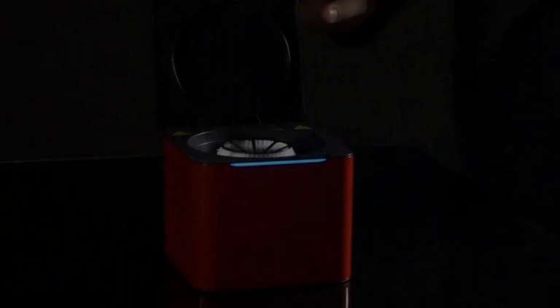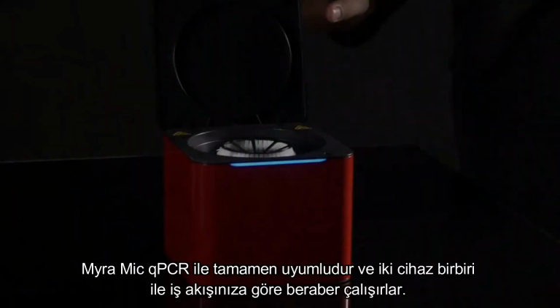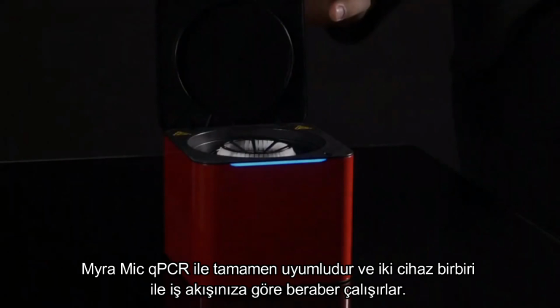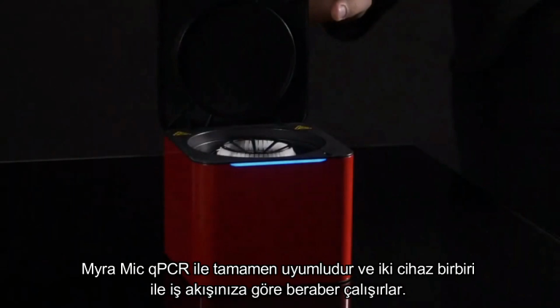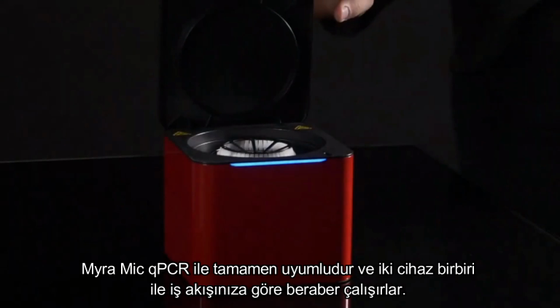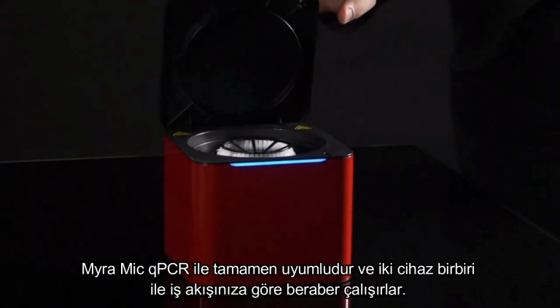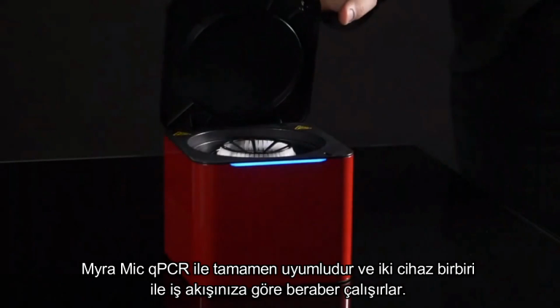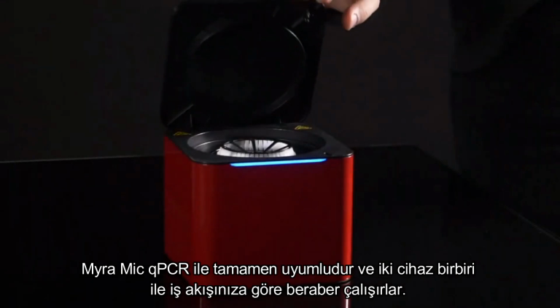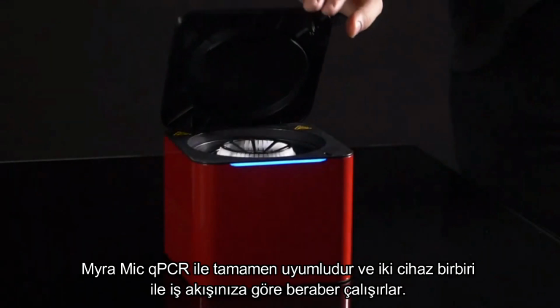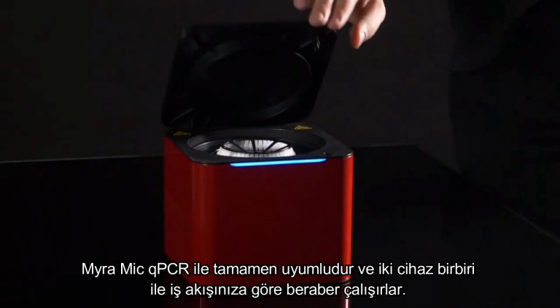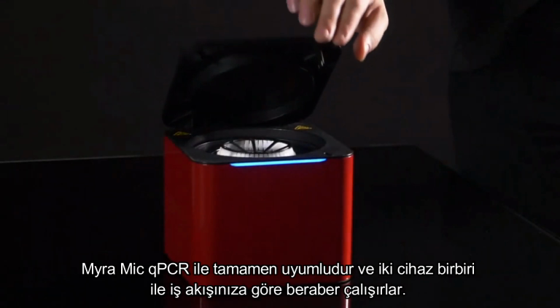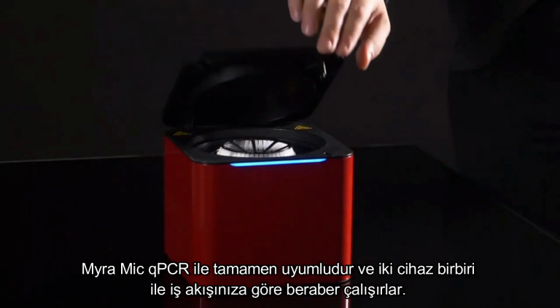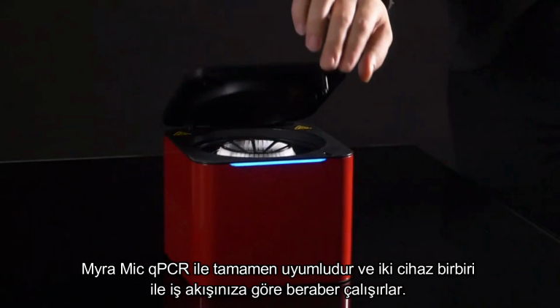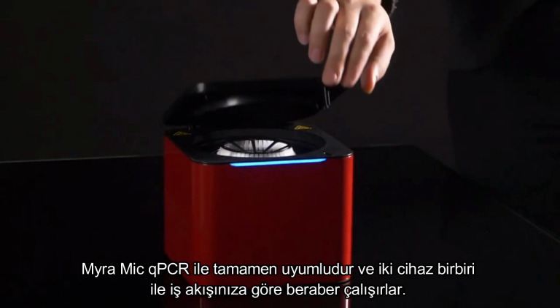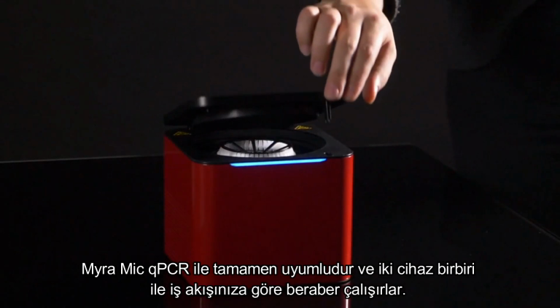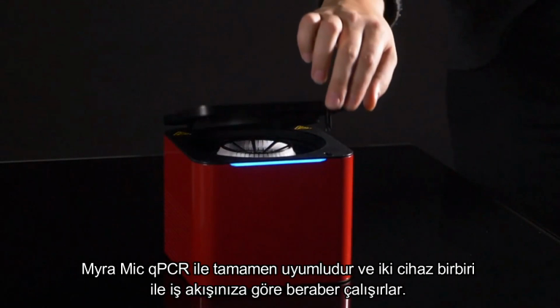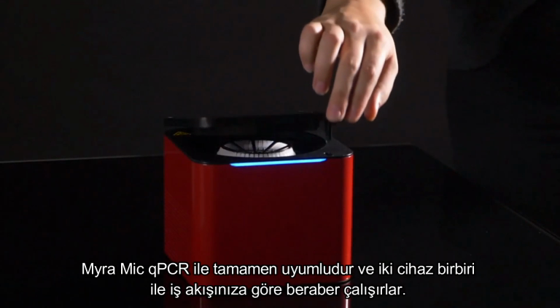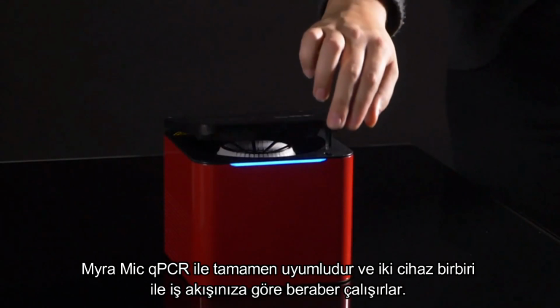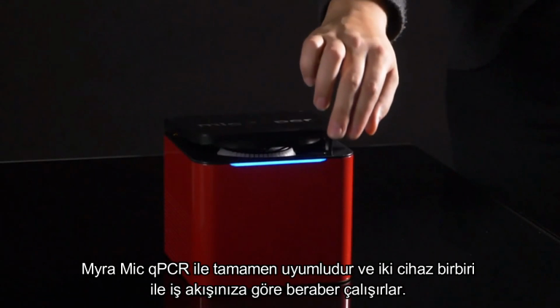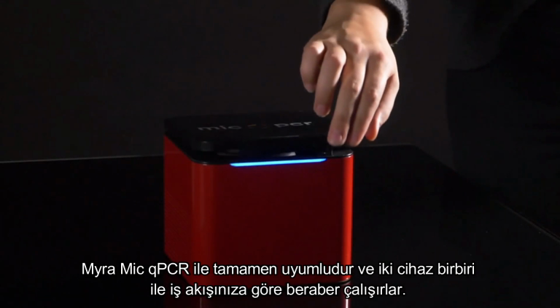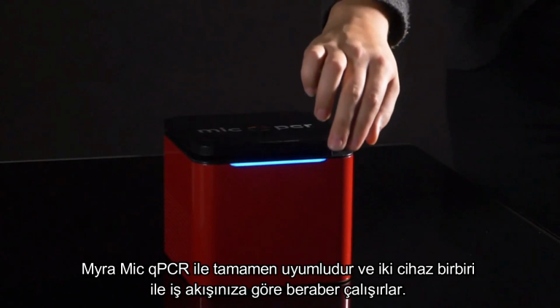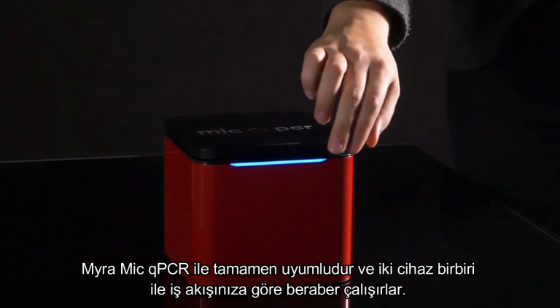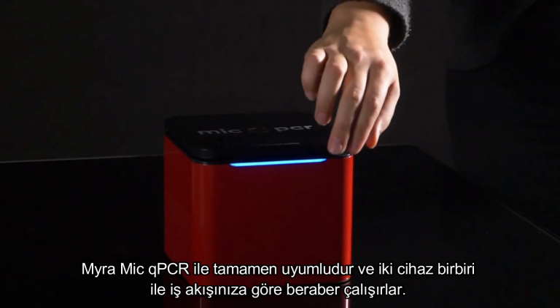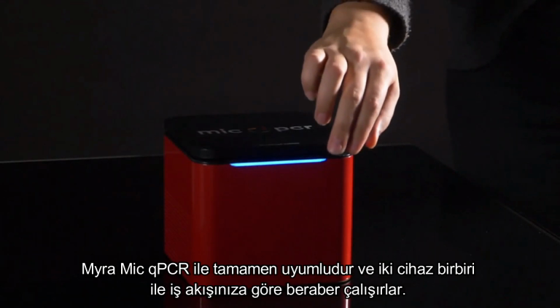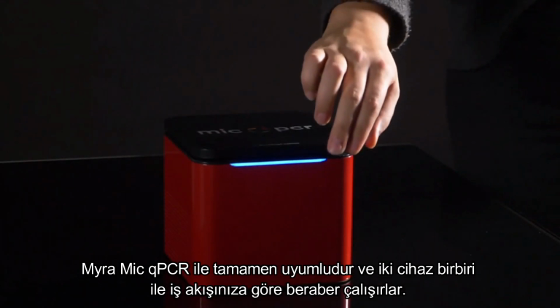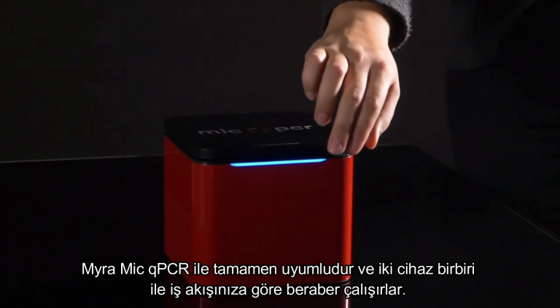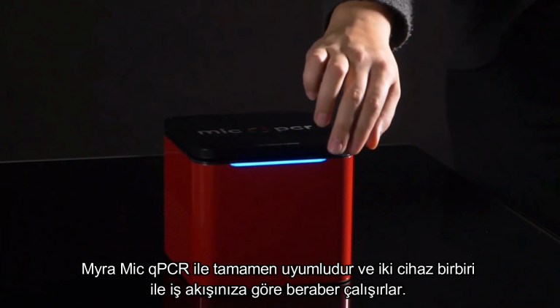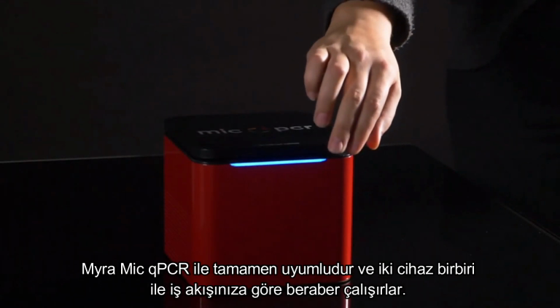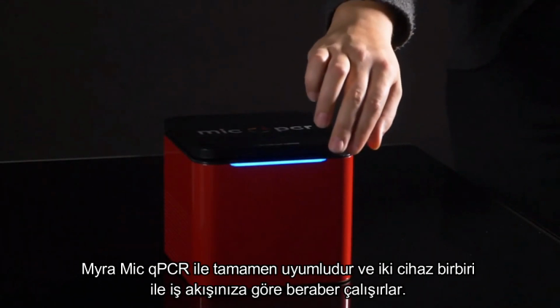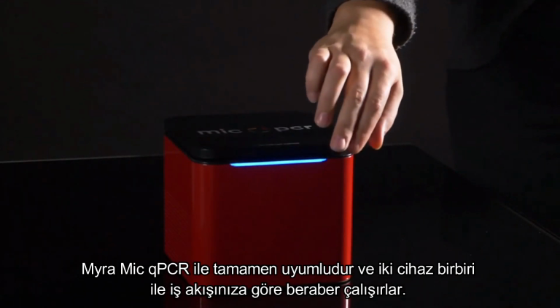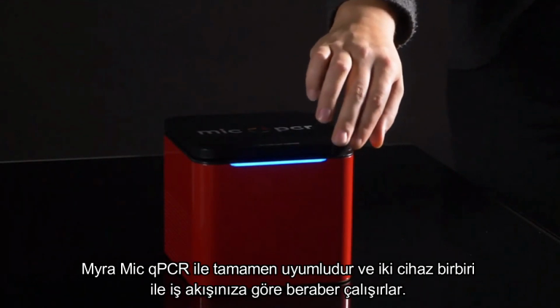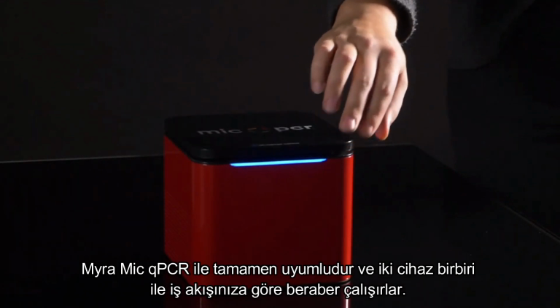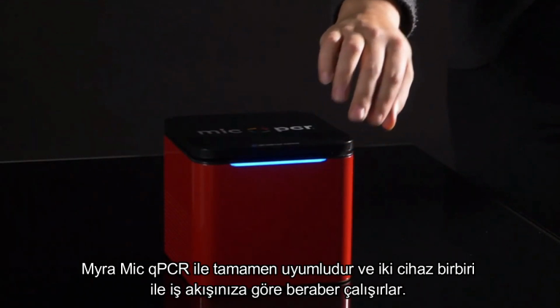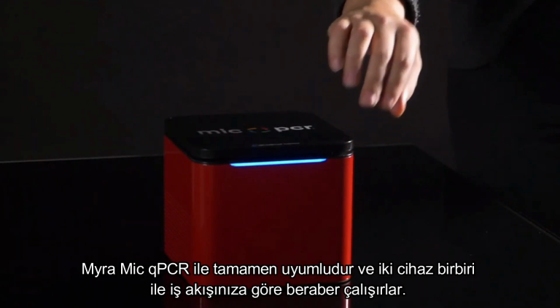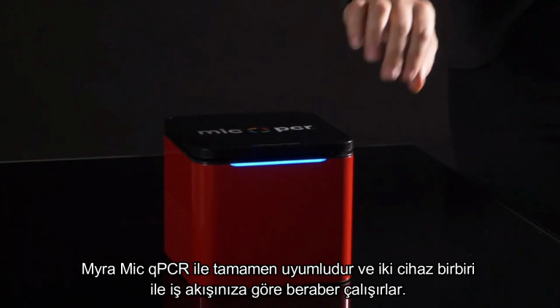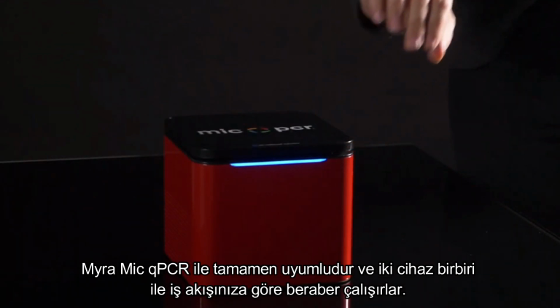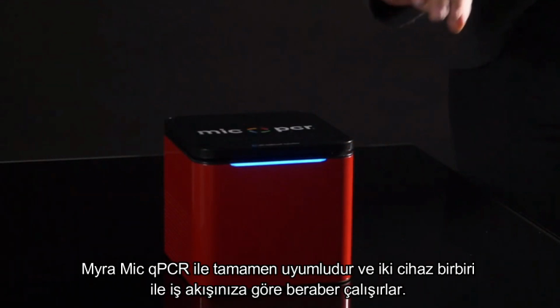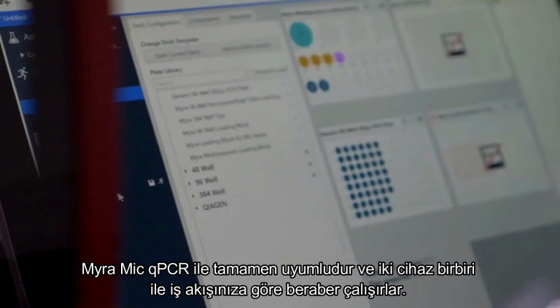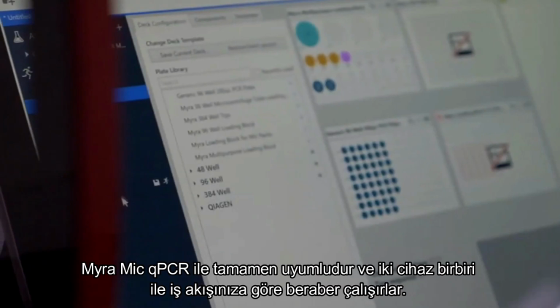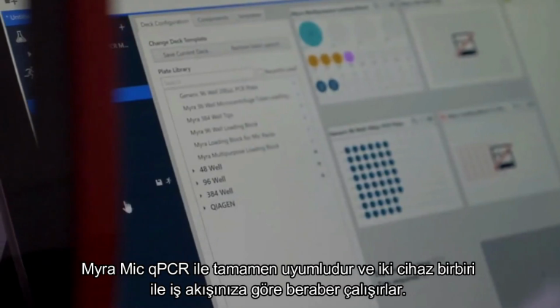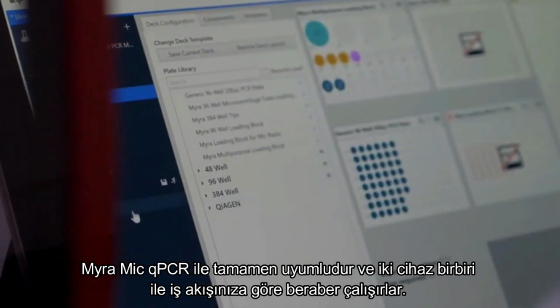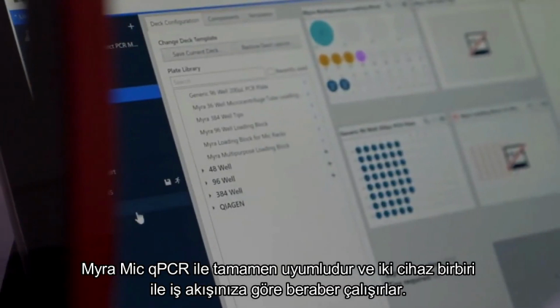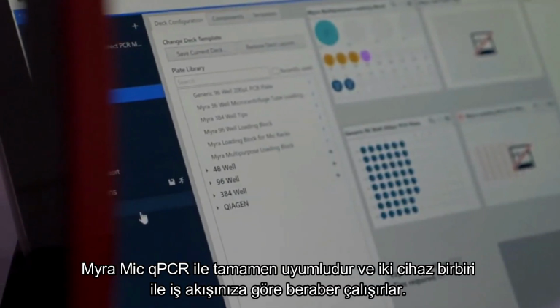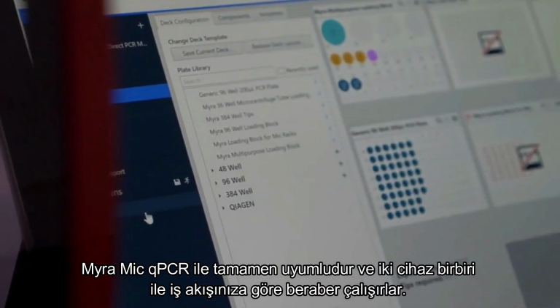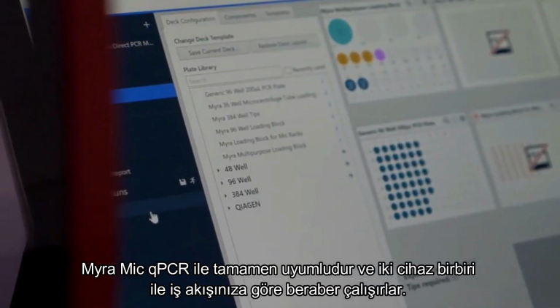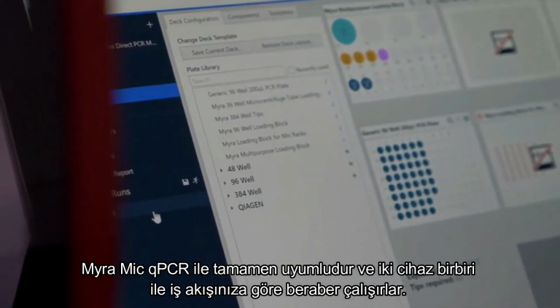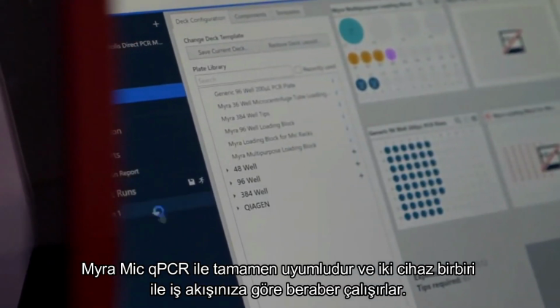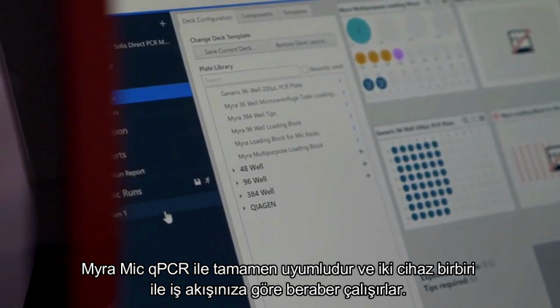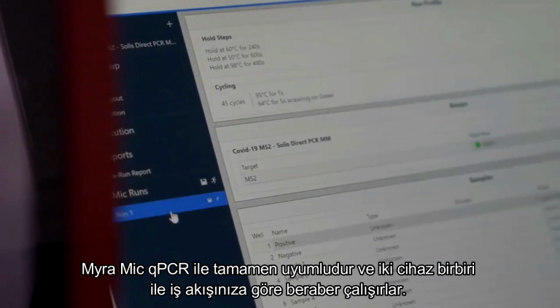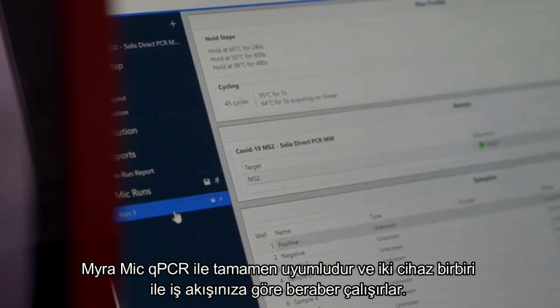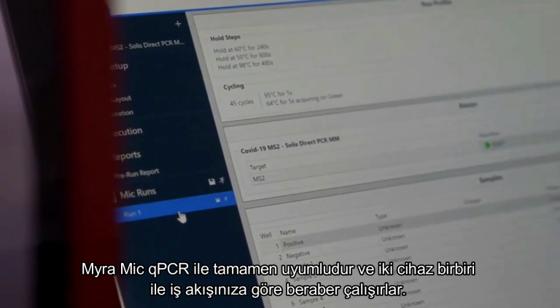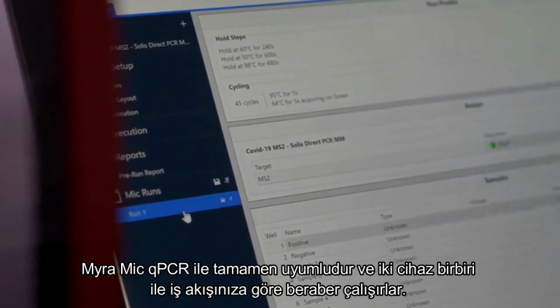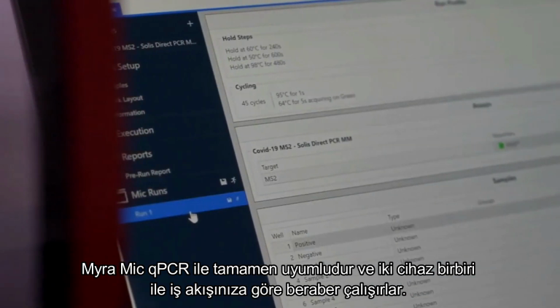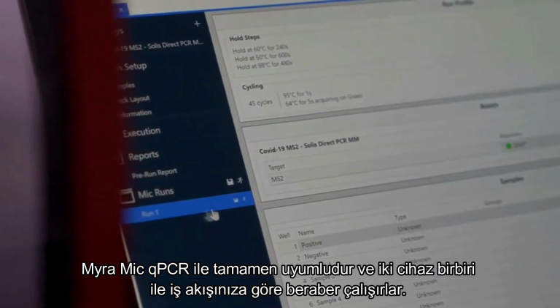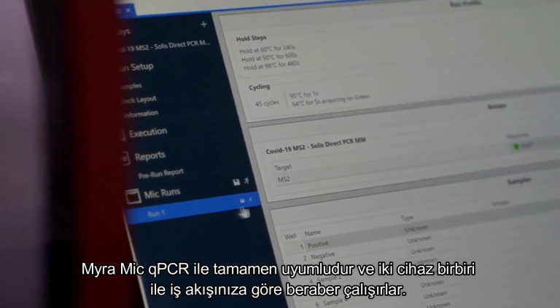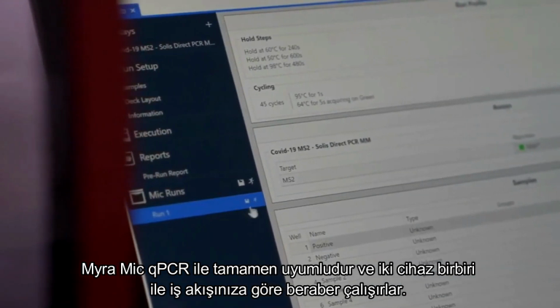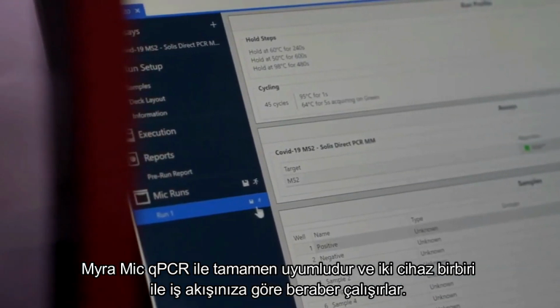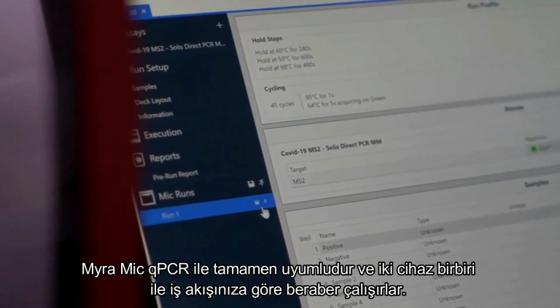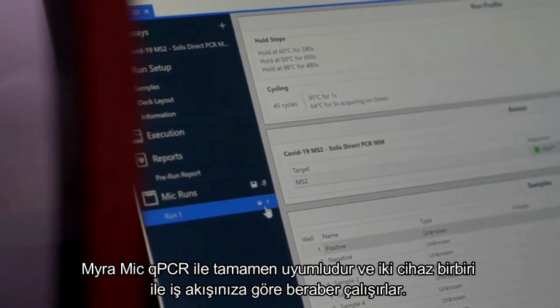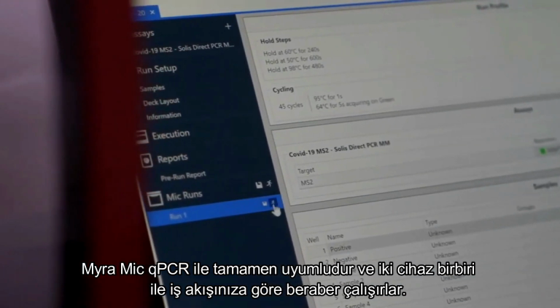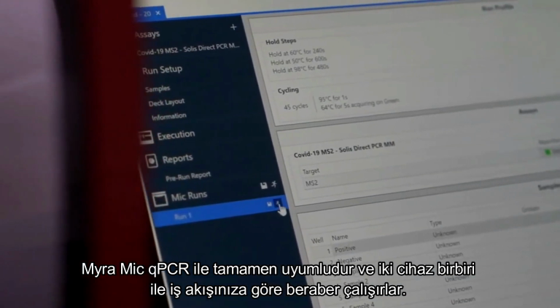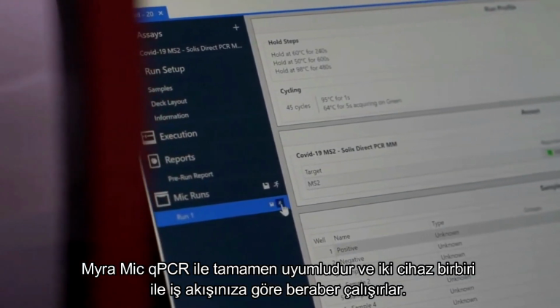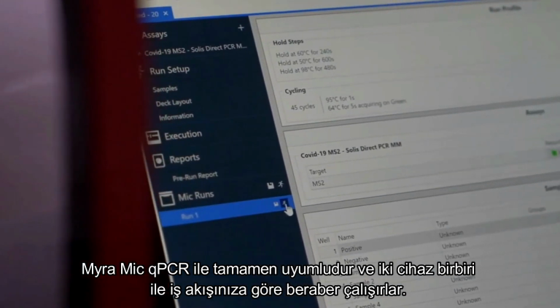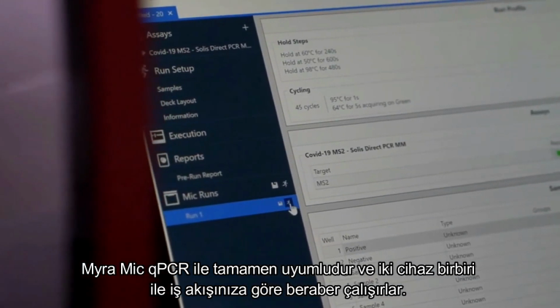Myra is fully integrated with the MYC QPCR Cycler. The two instruments work seamlessly to simplify your workflow.